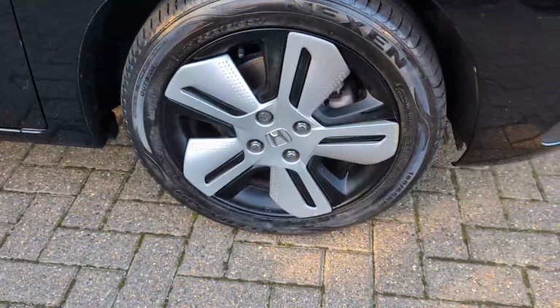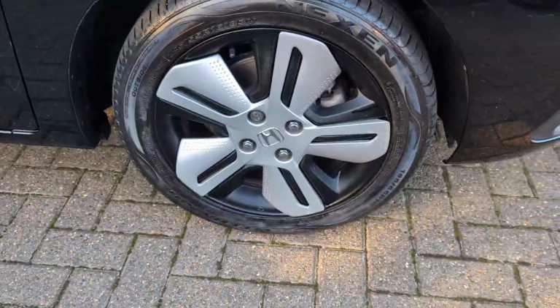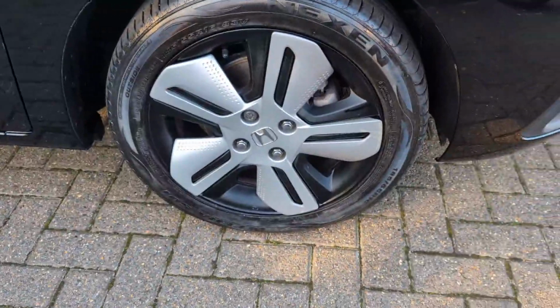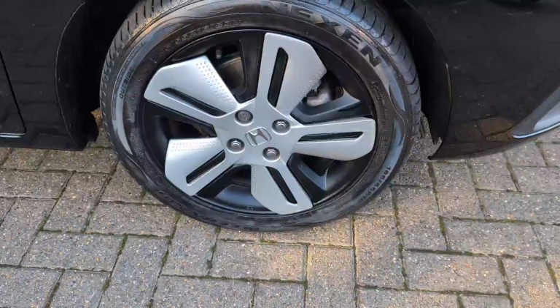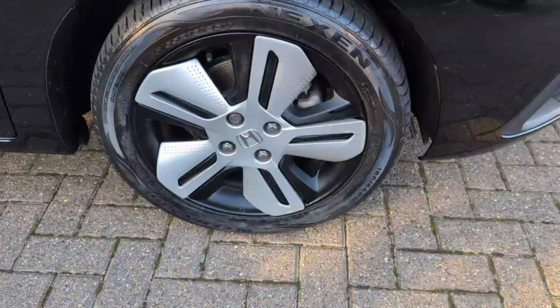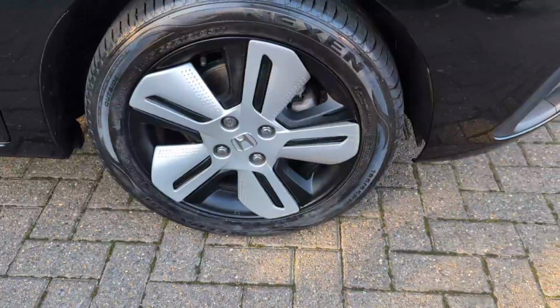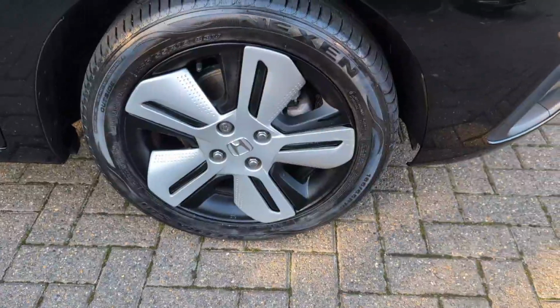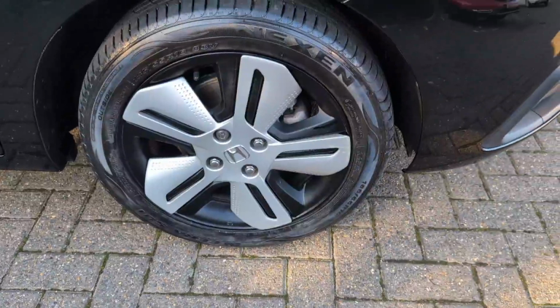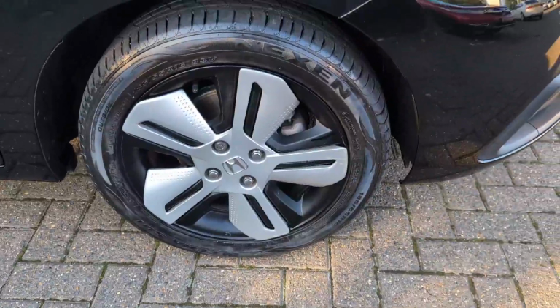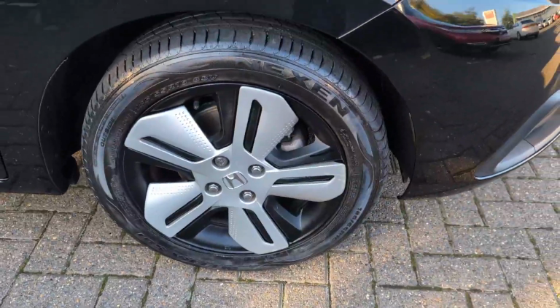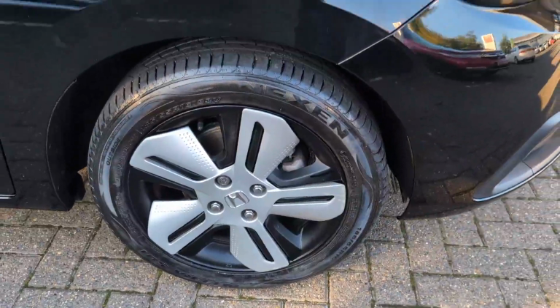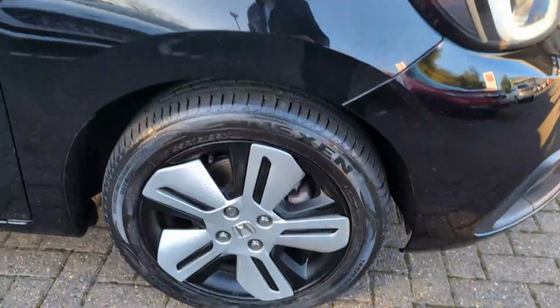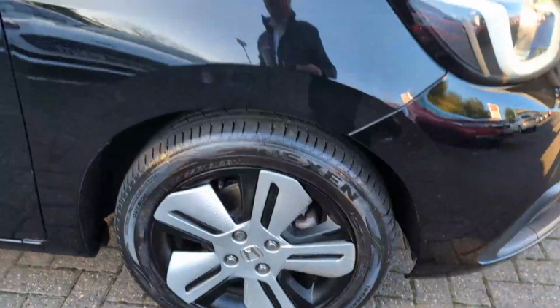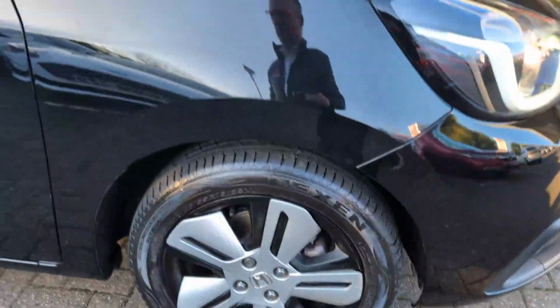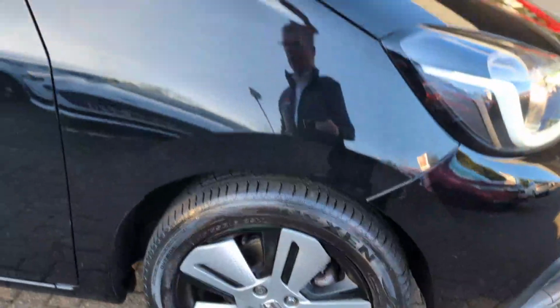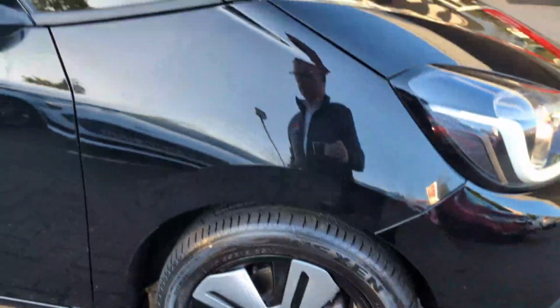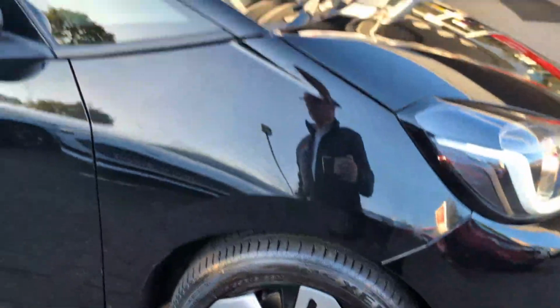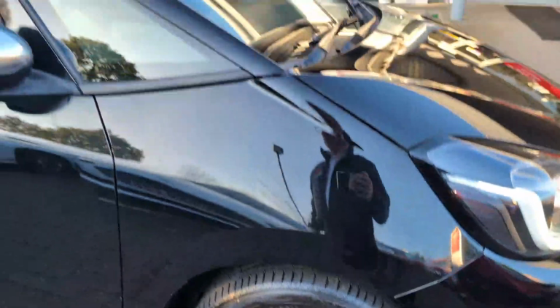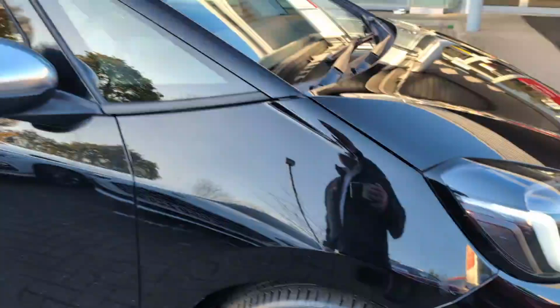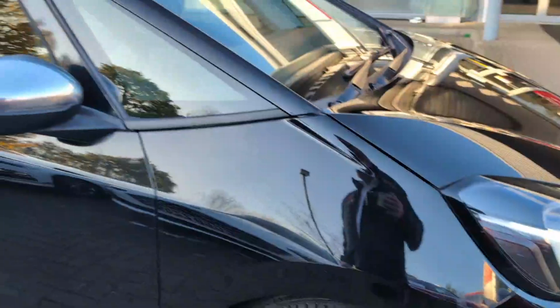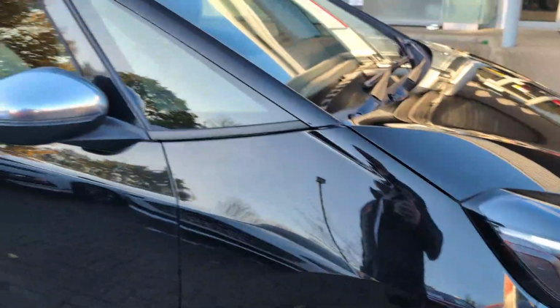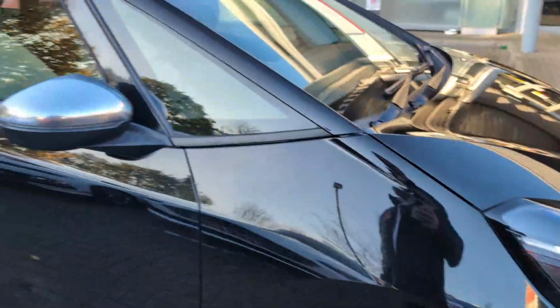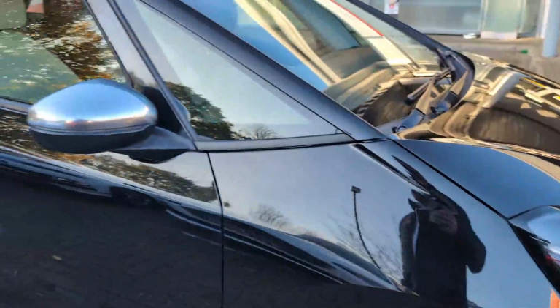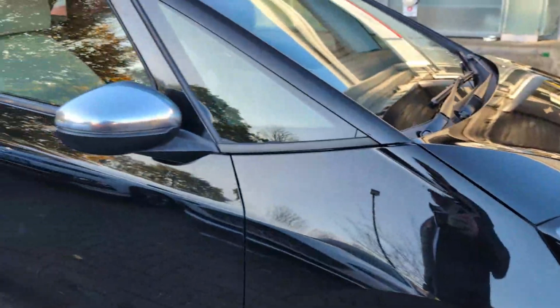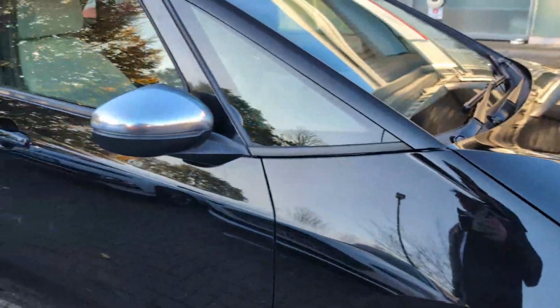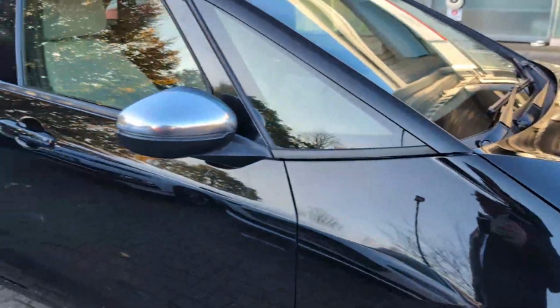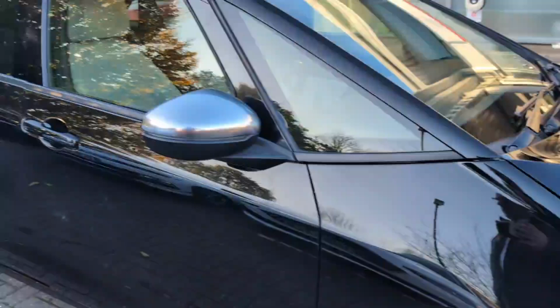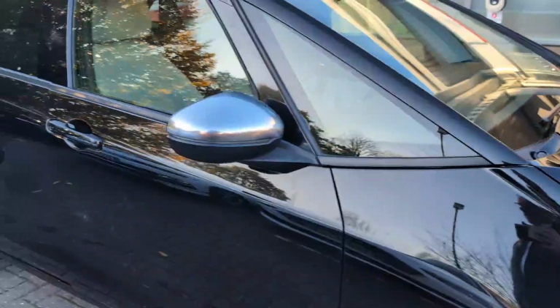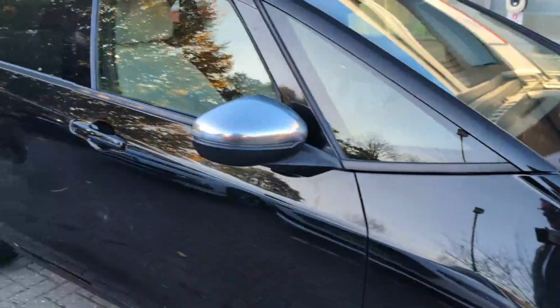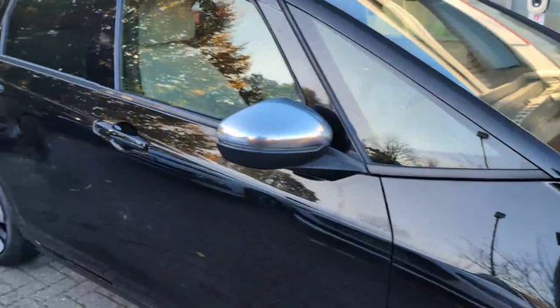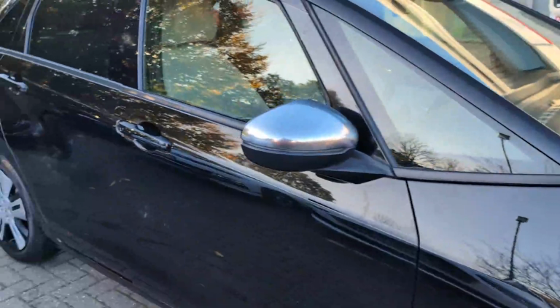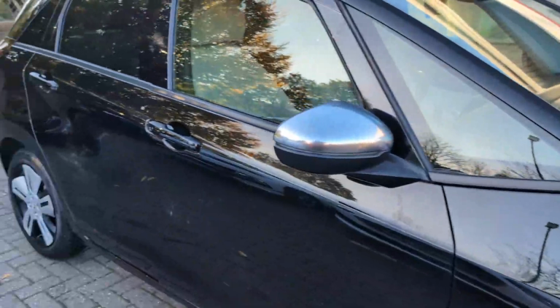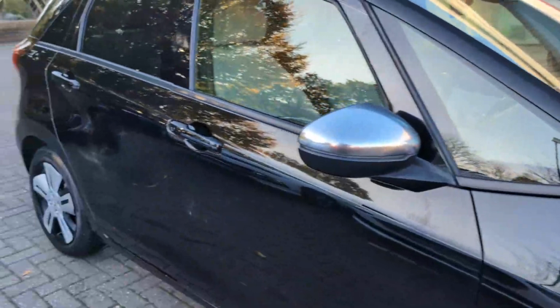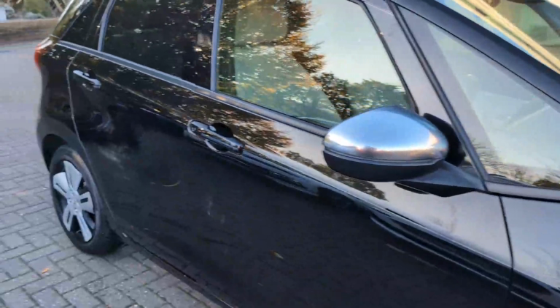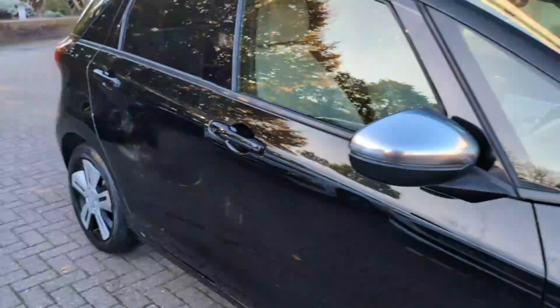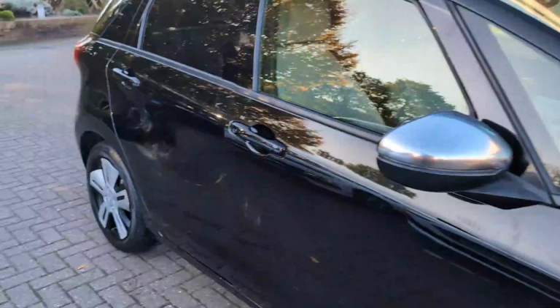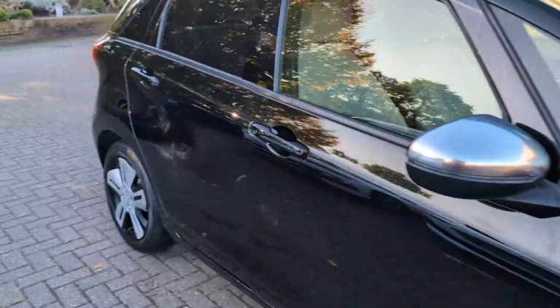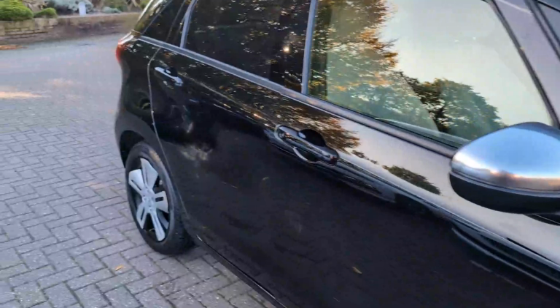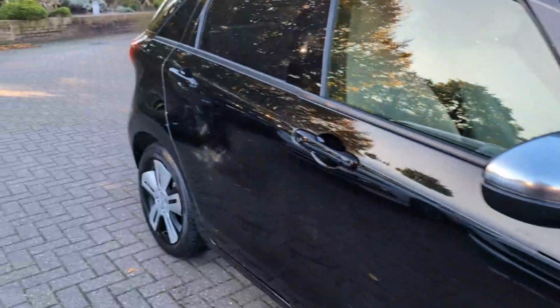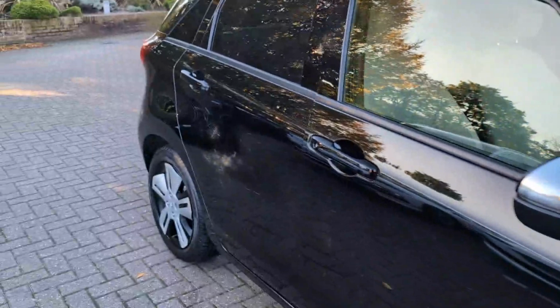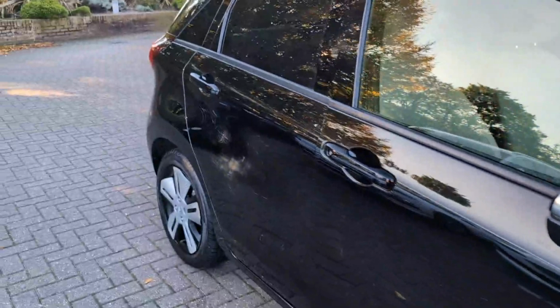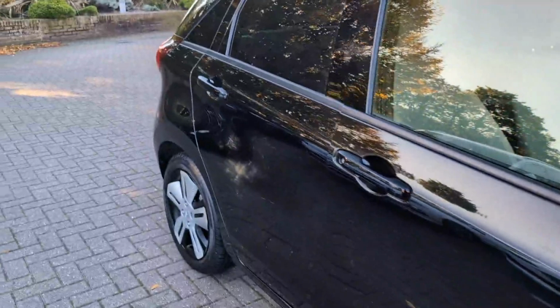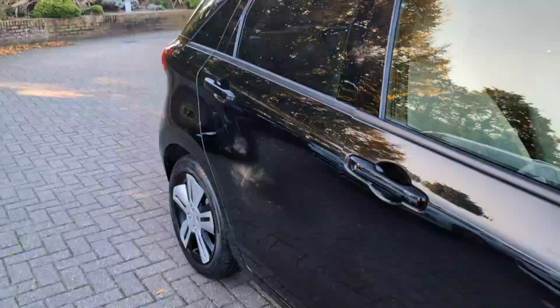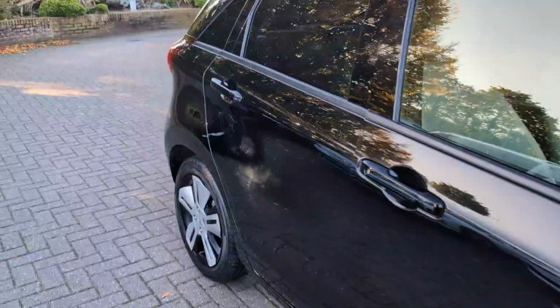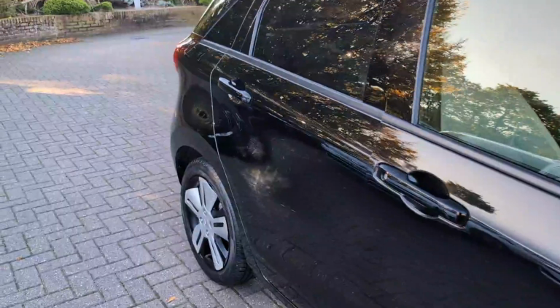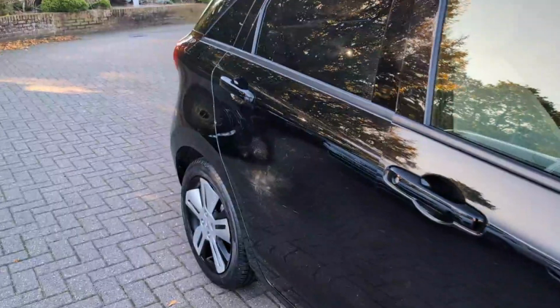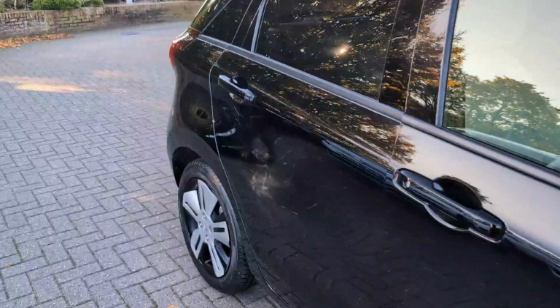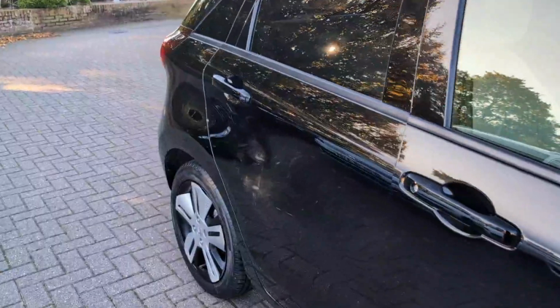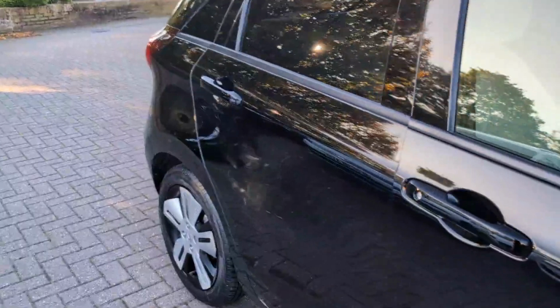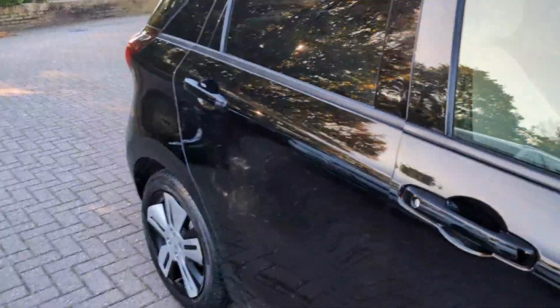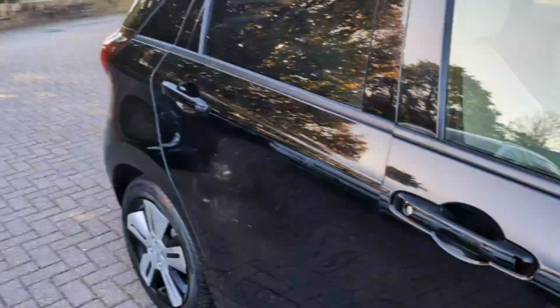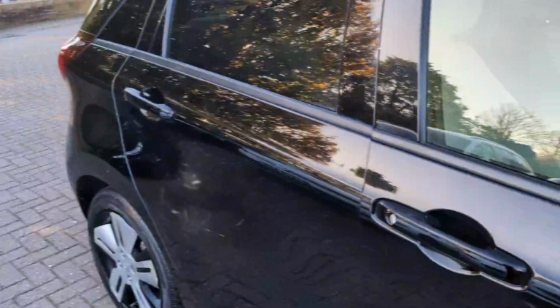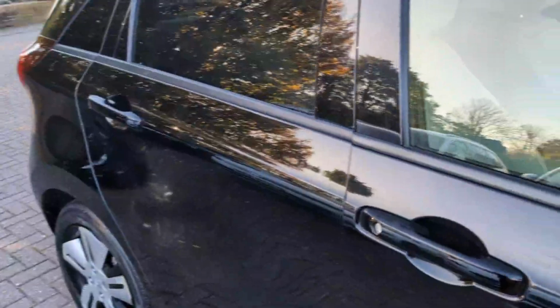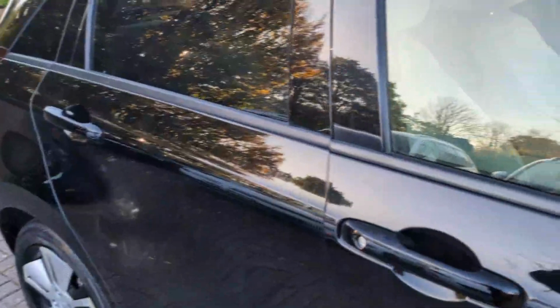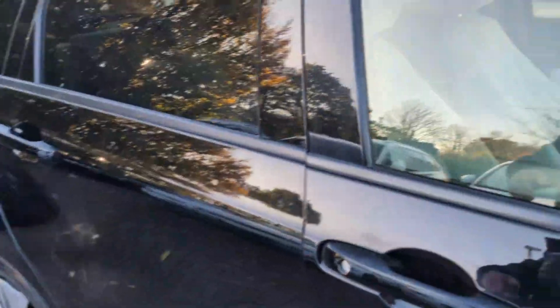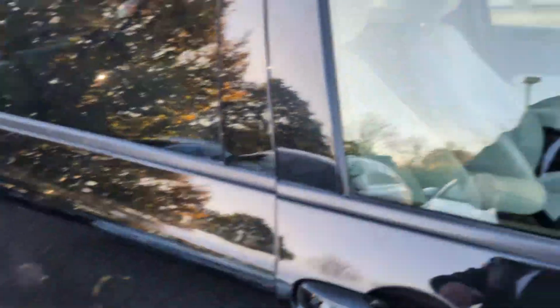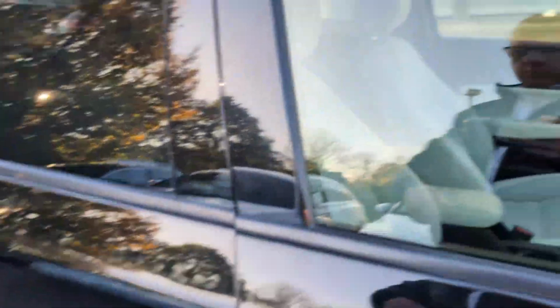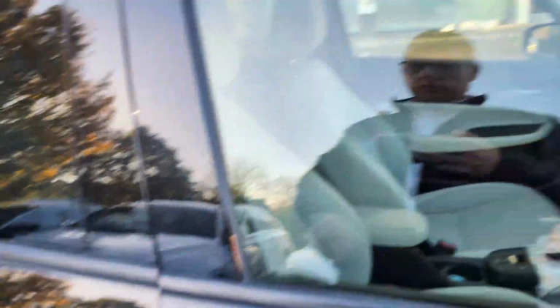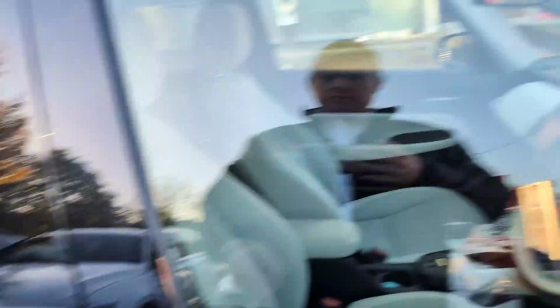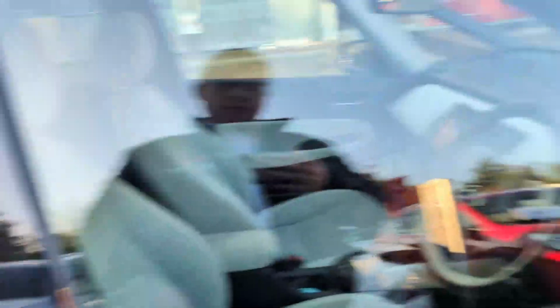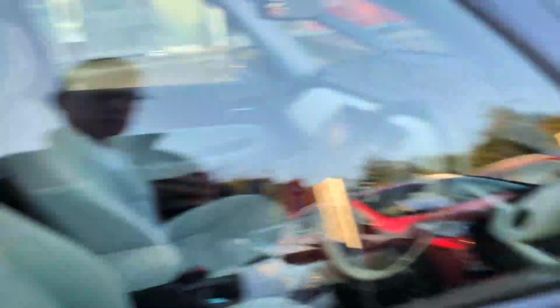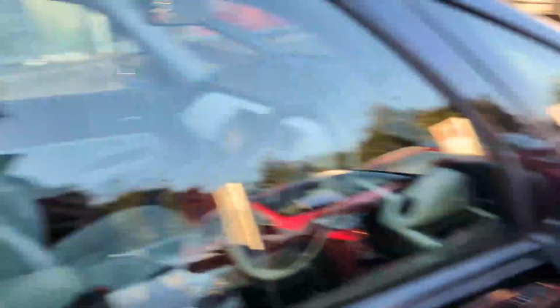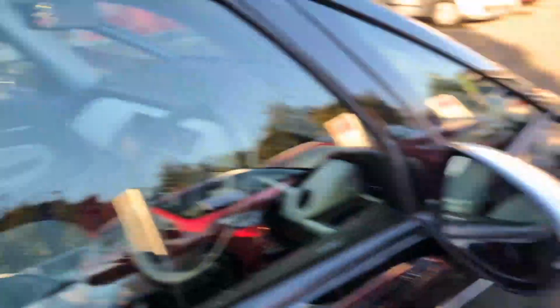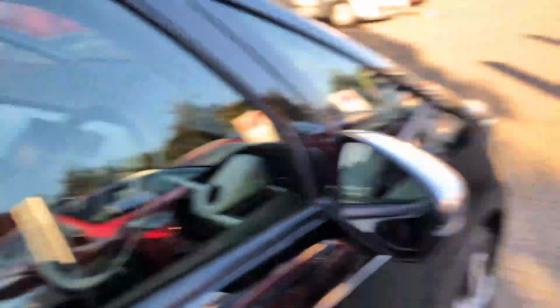Driver's side front wheel, all in nice condition, and look down the side — nothing to report down there.